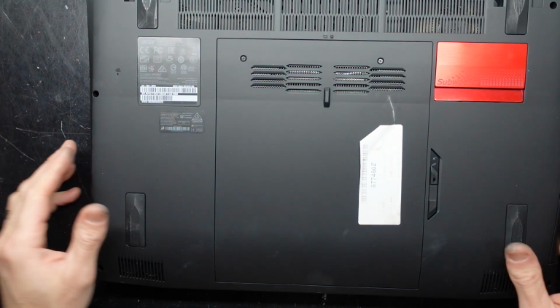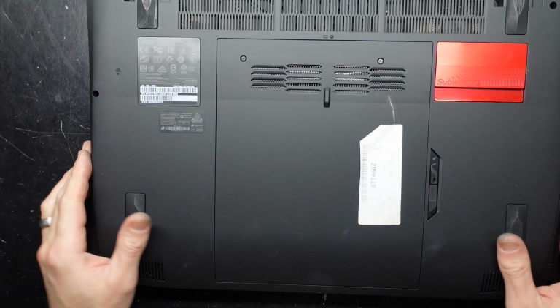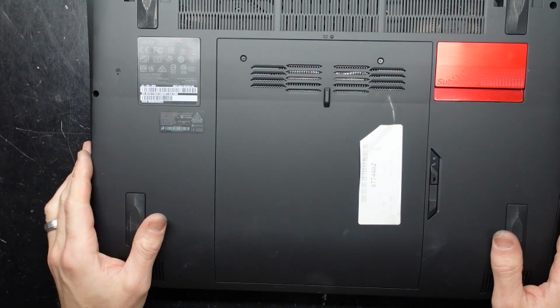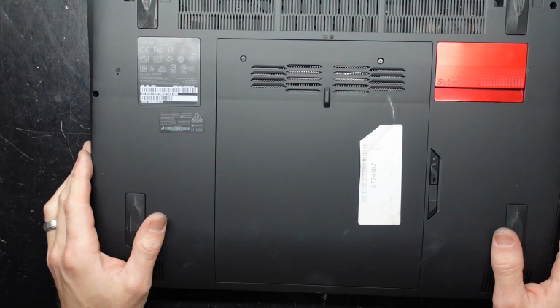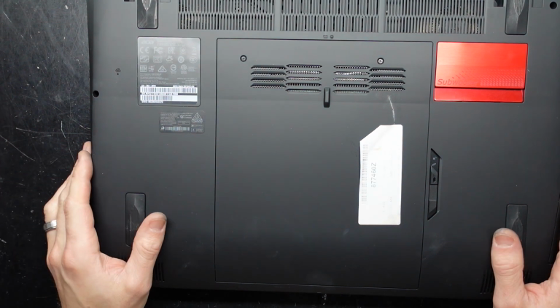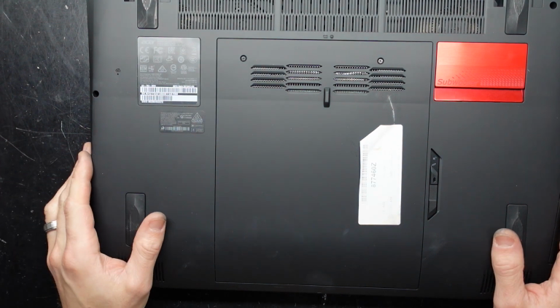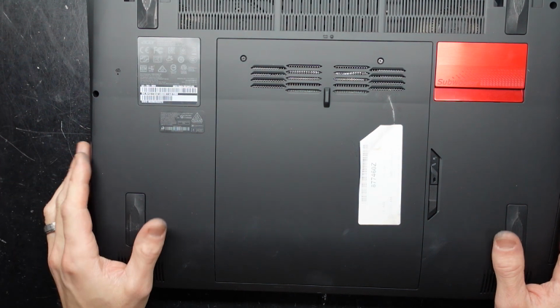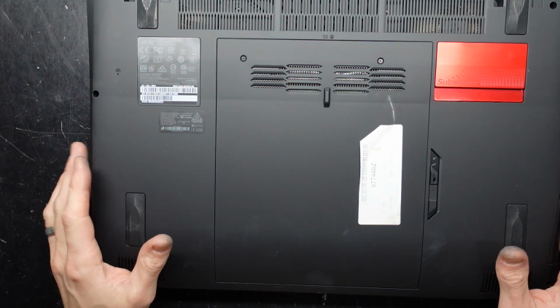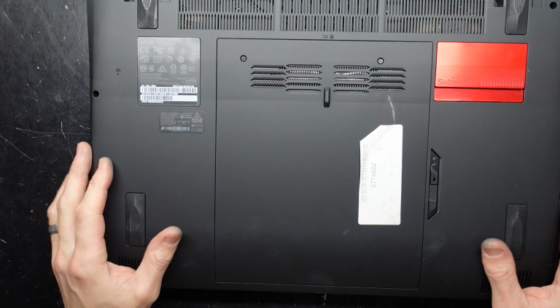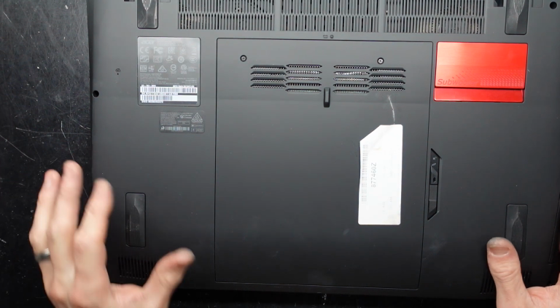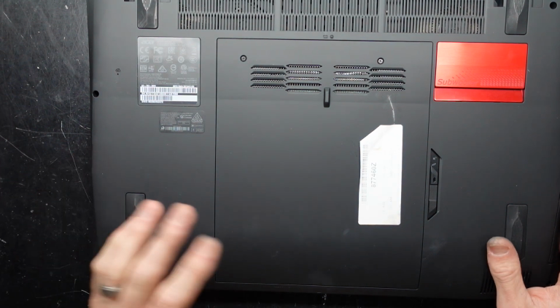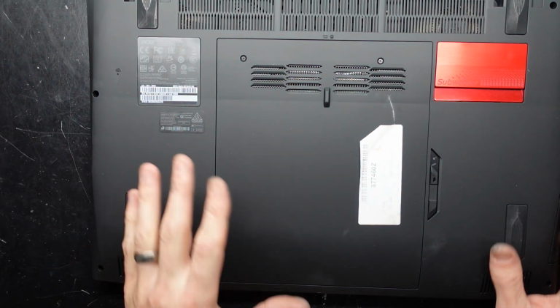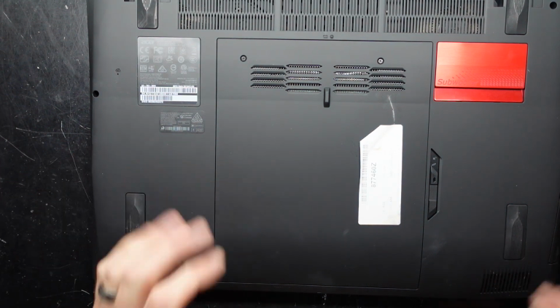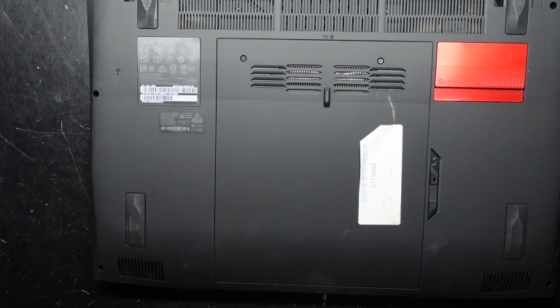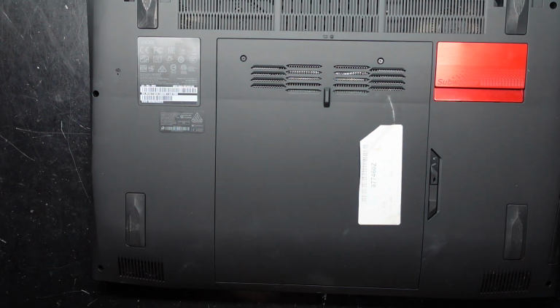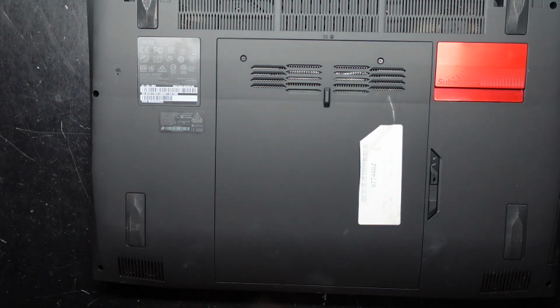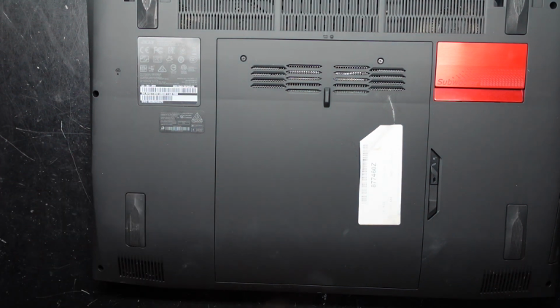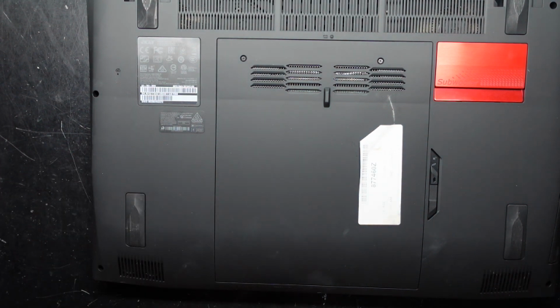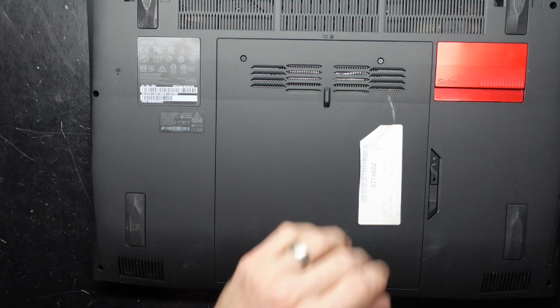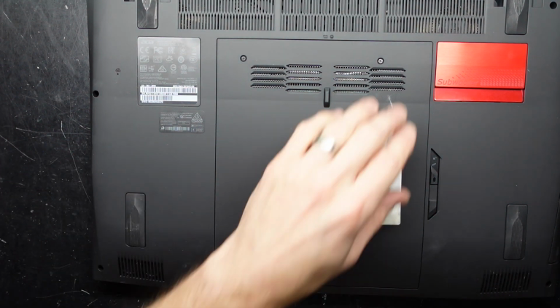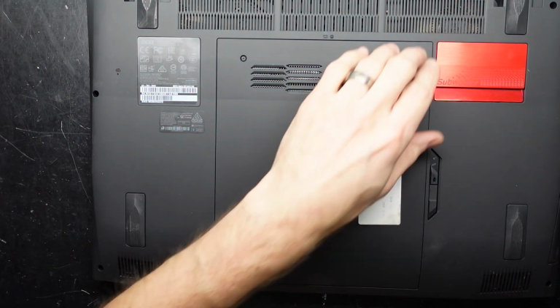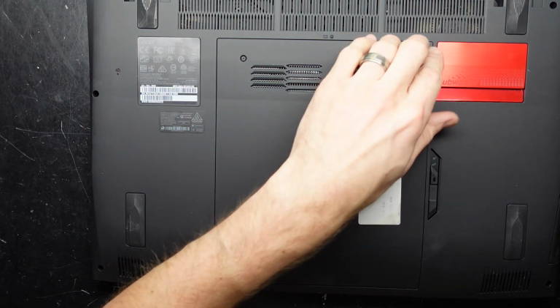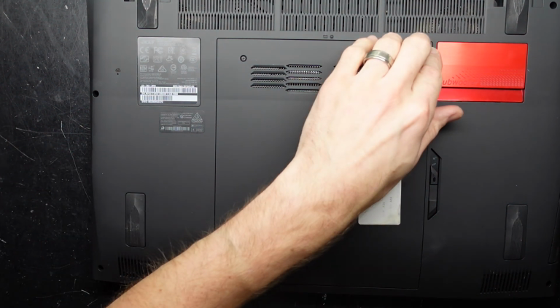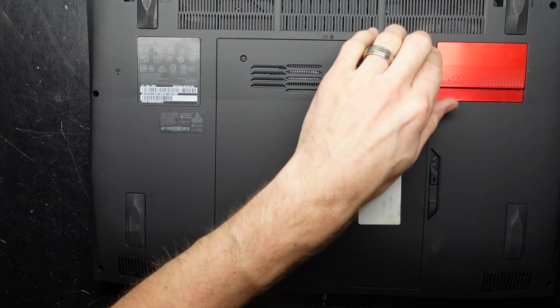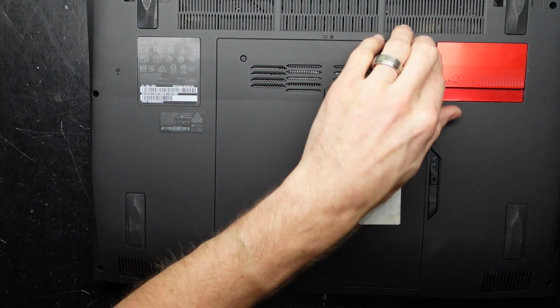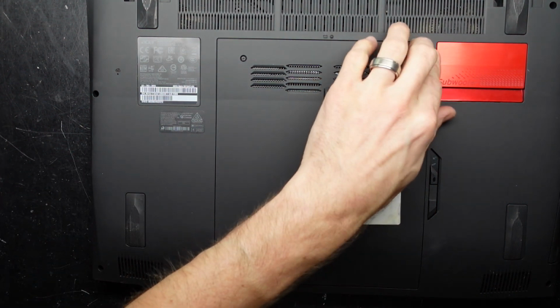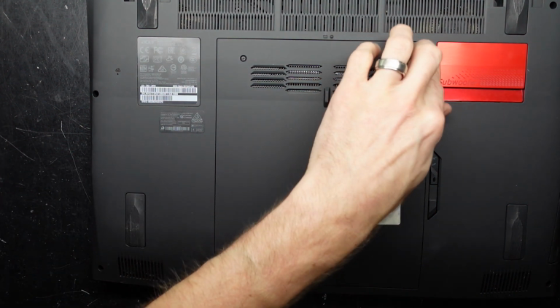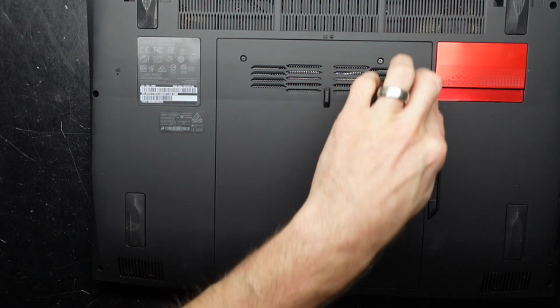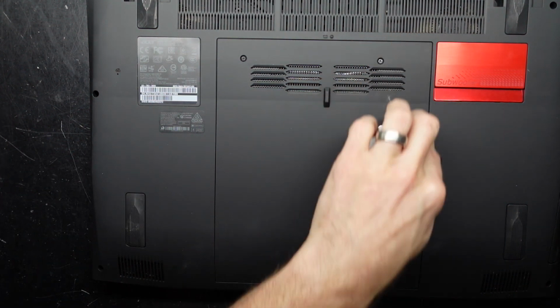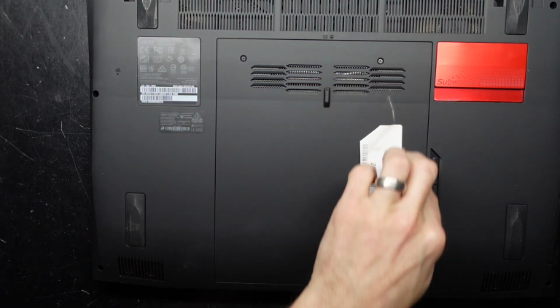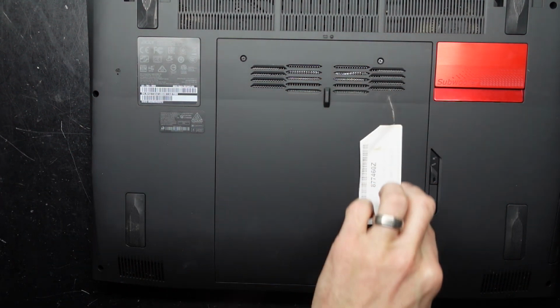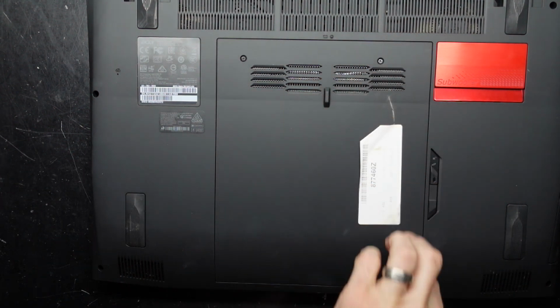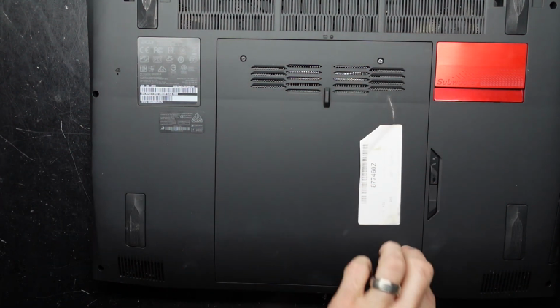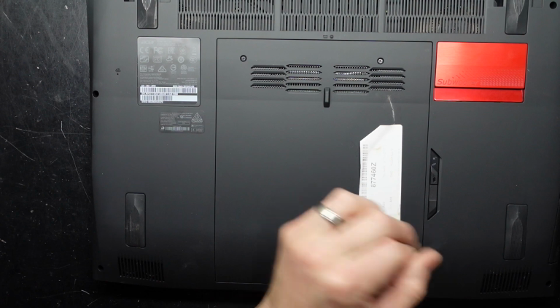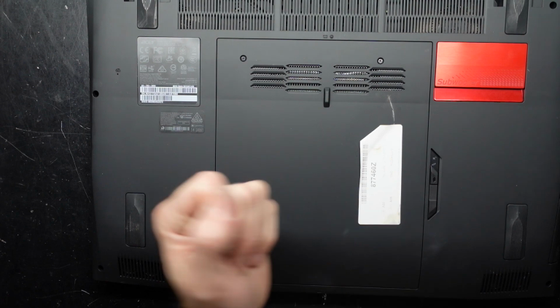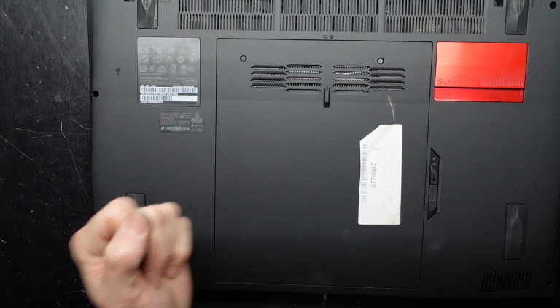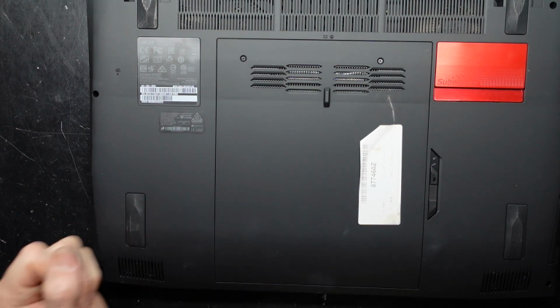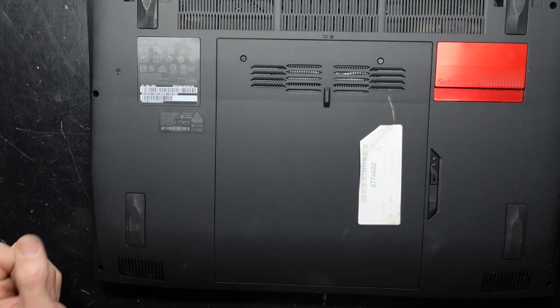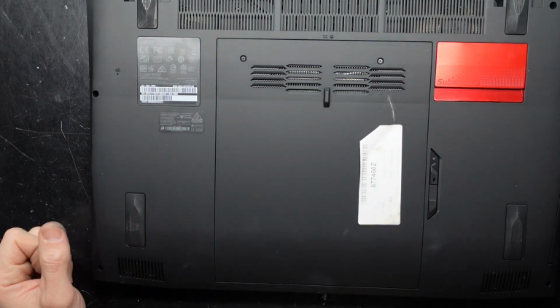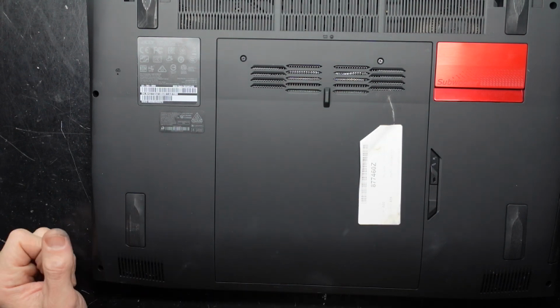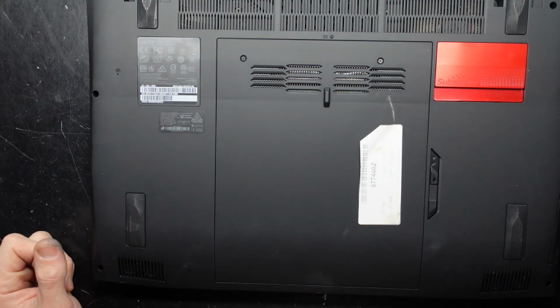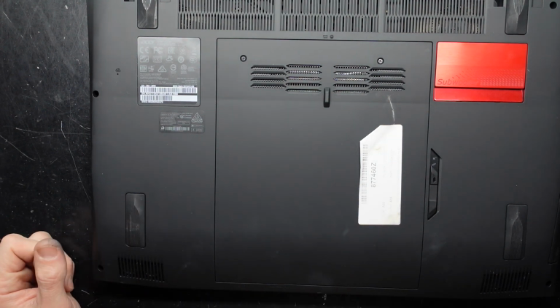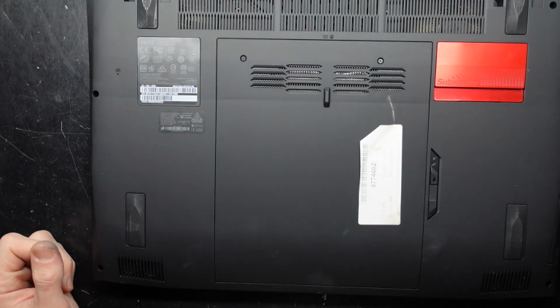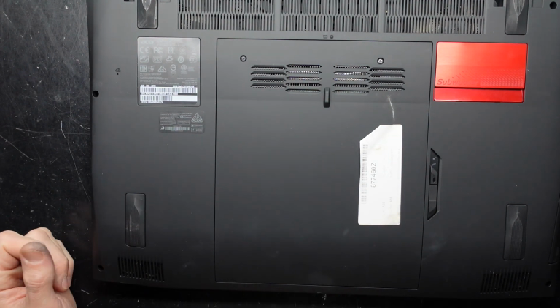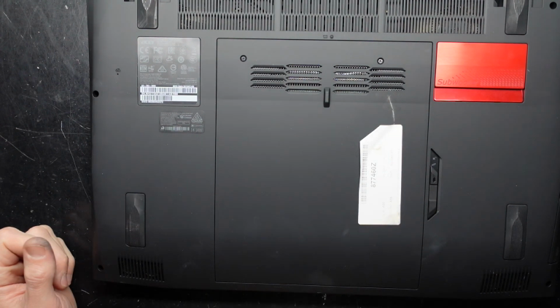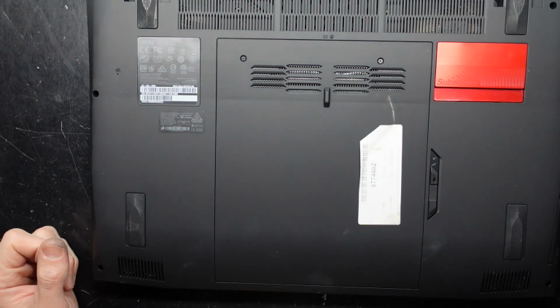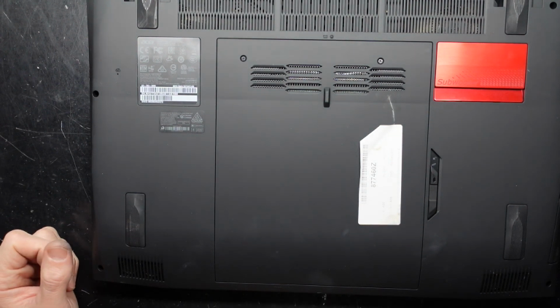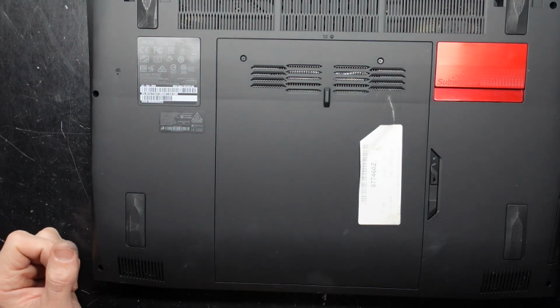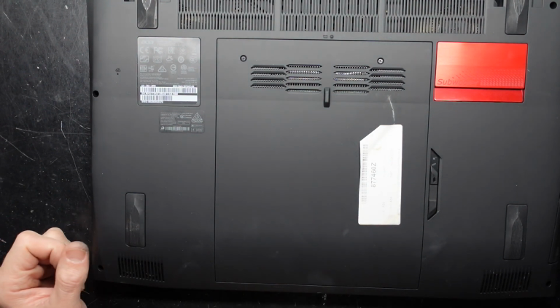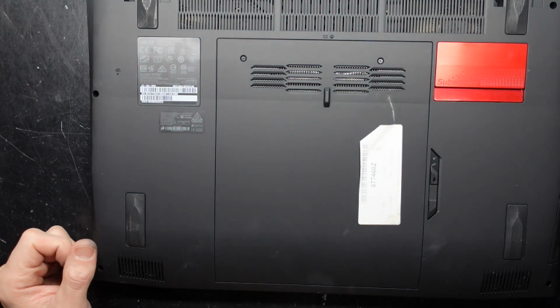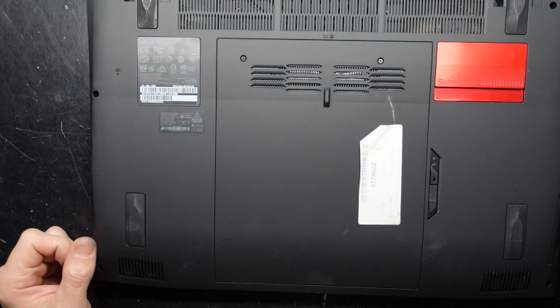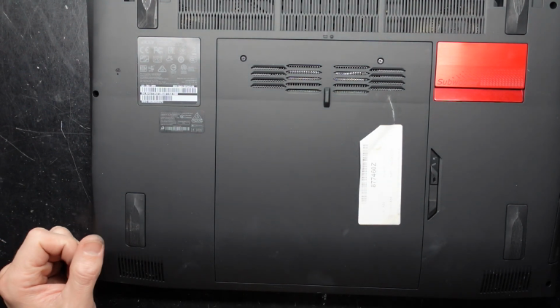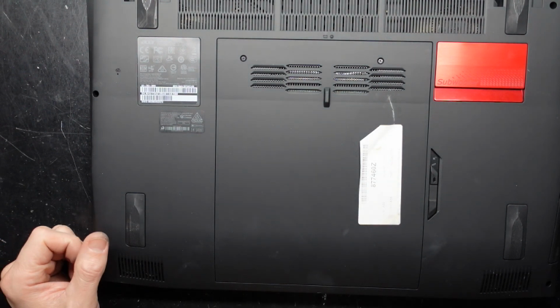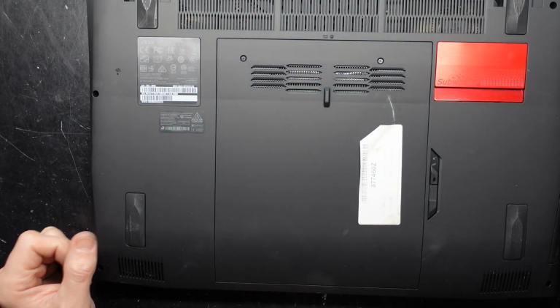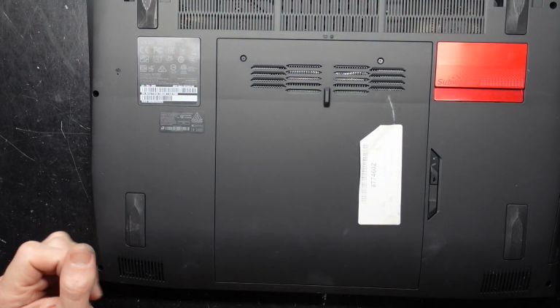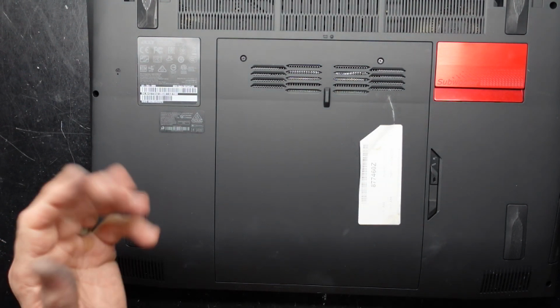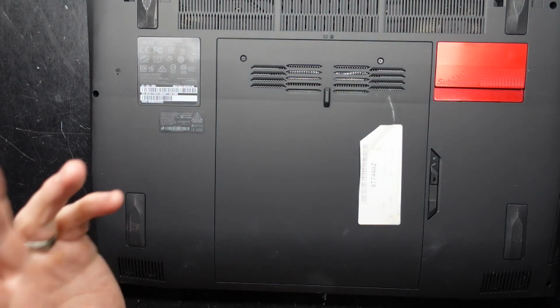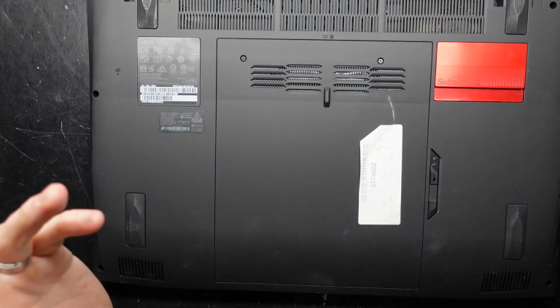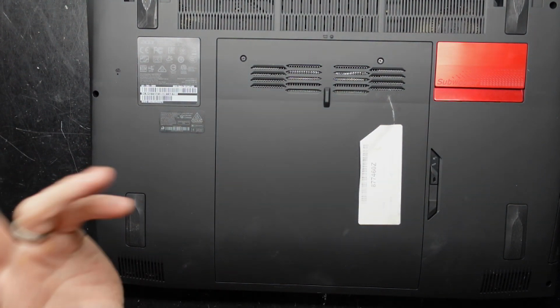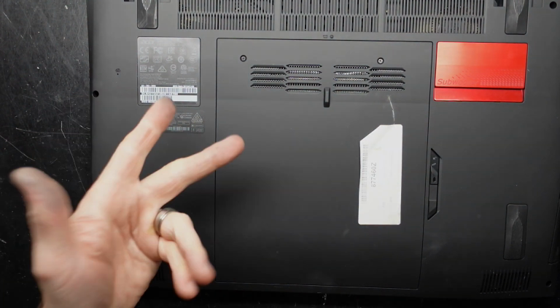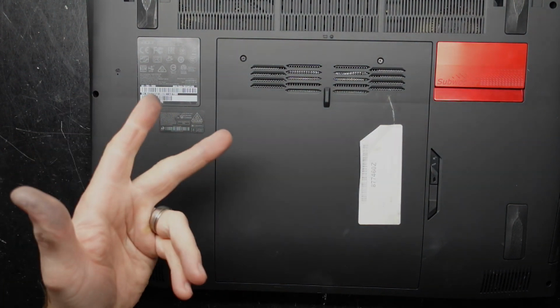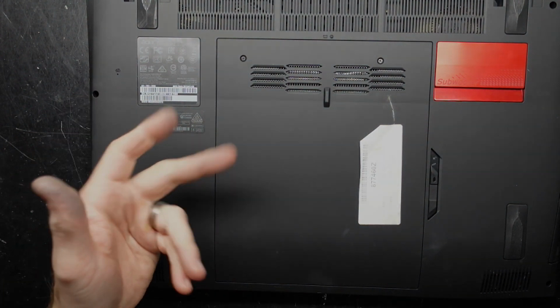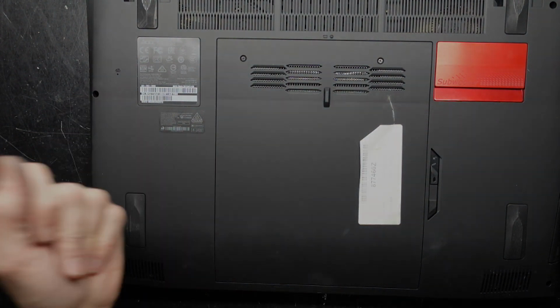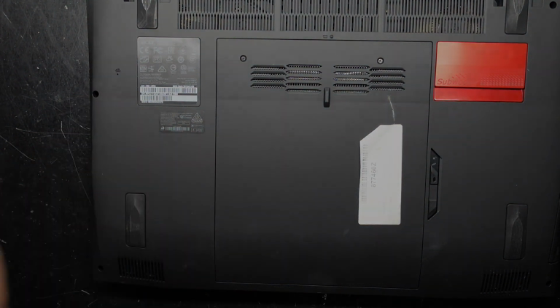I hope that helps with replacing the SSD in your Acer Predator 17. Bye!